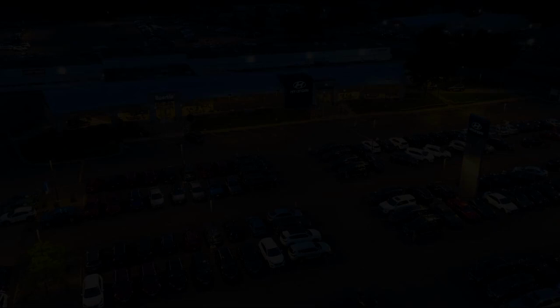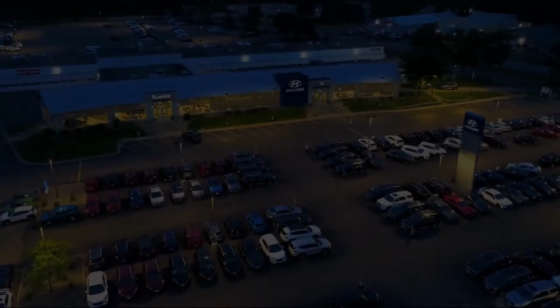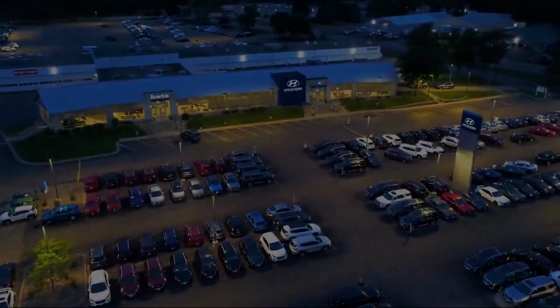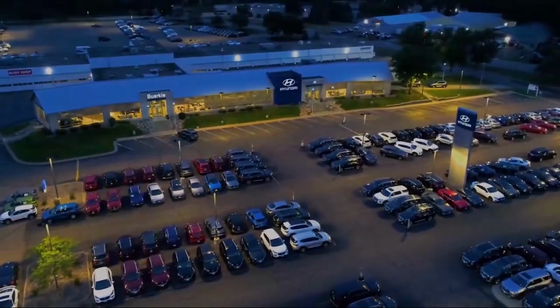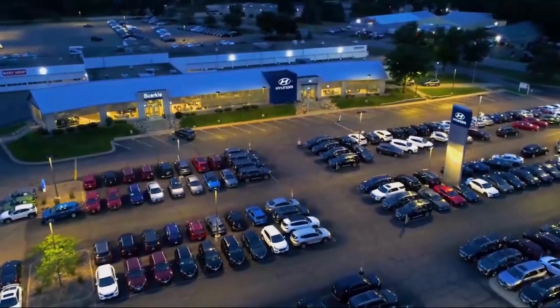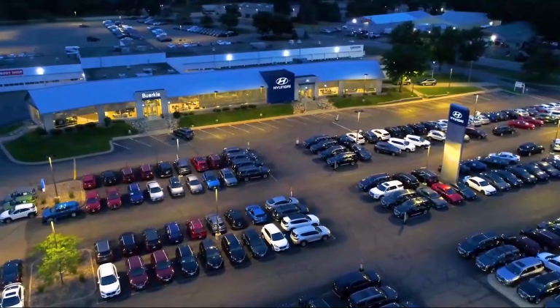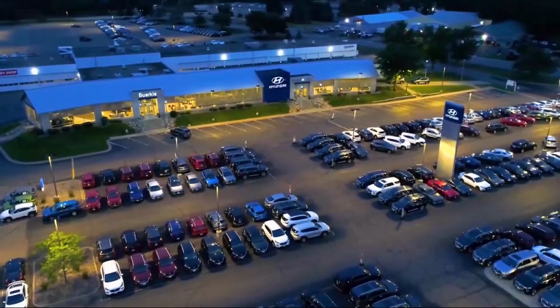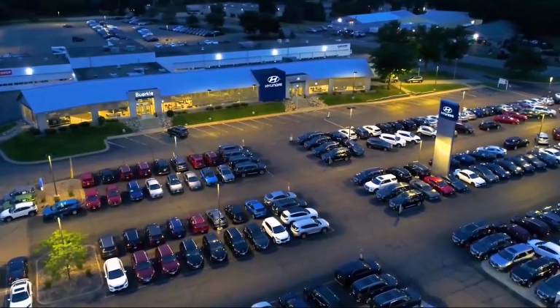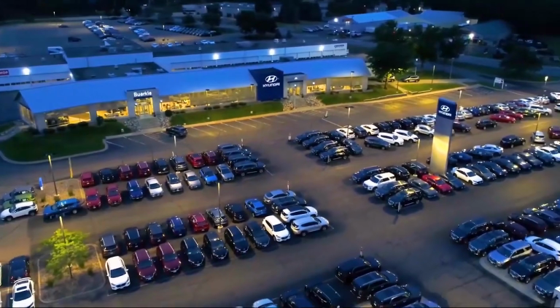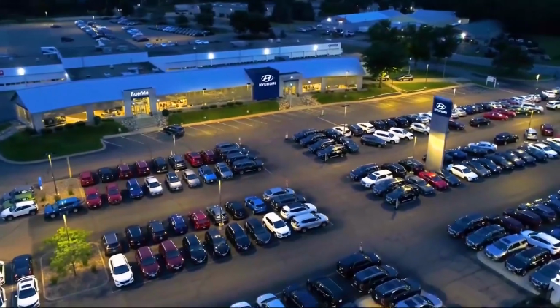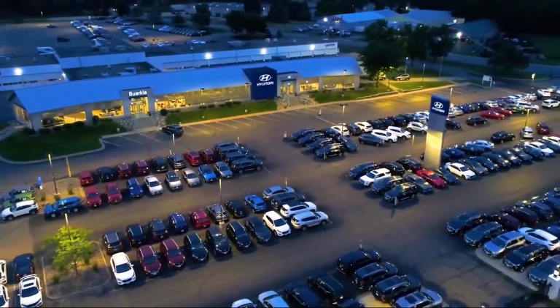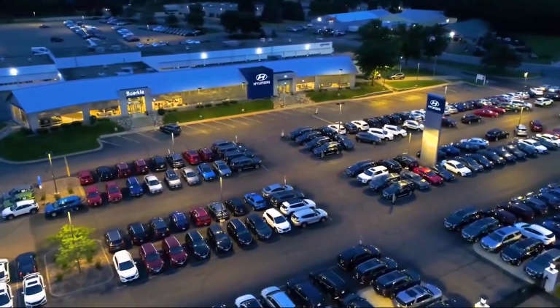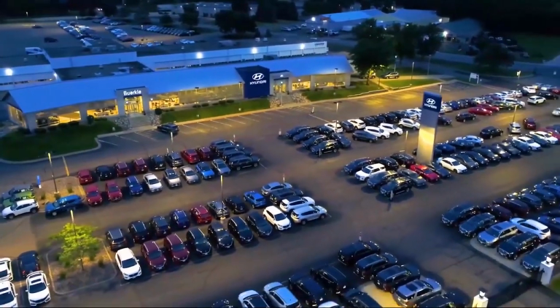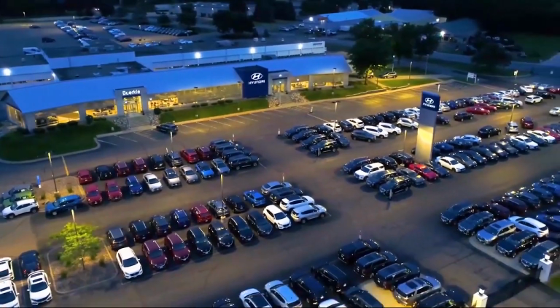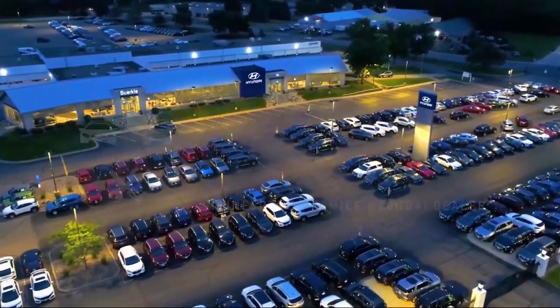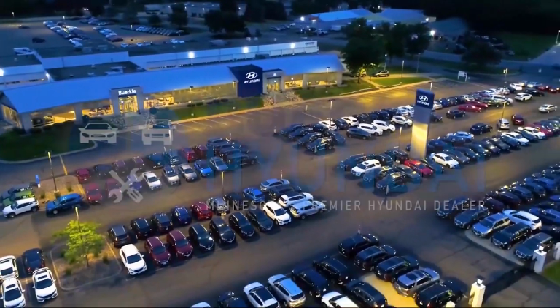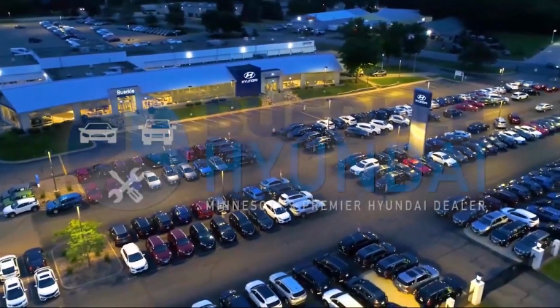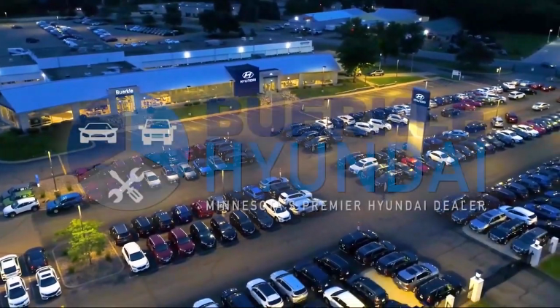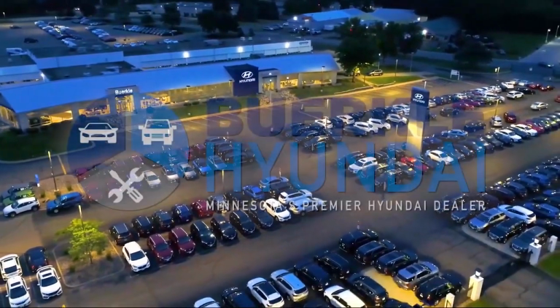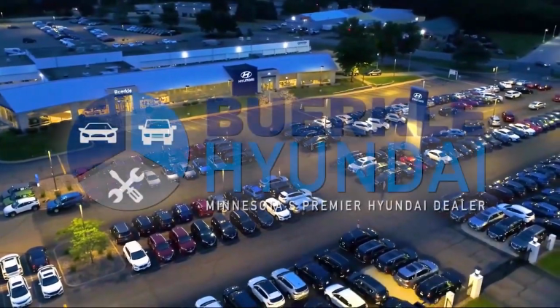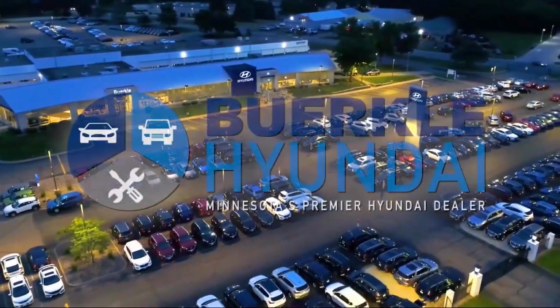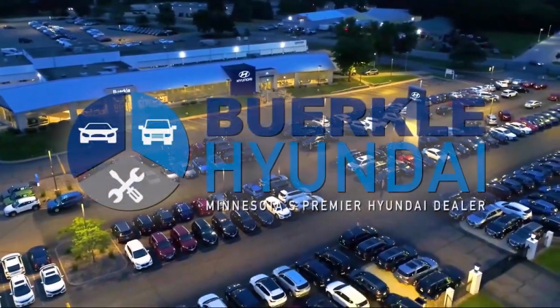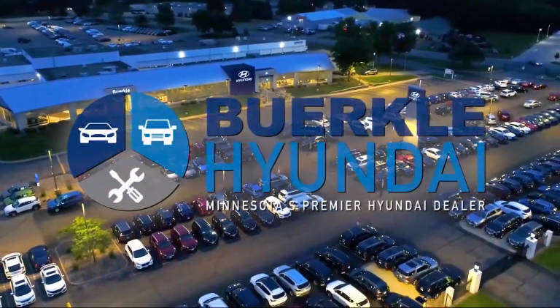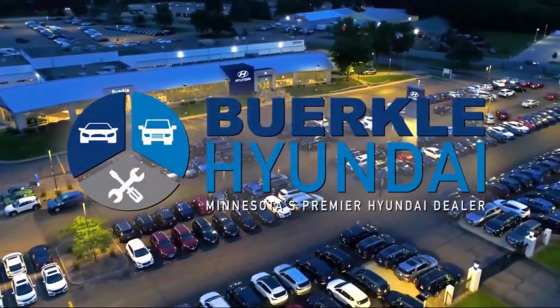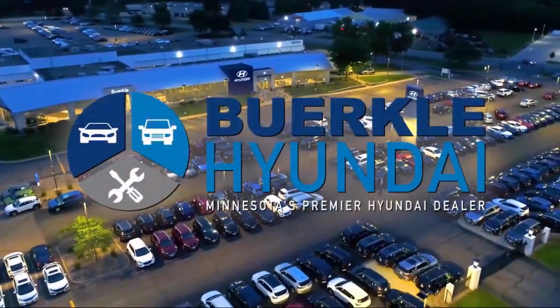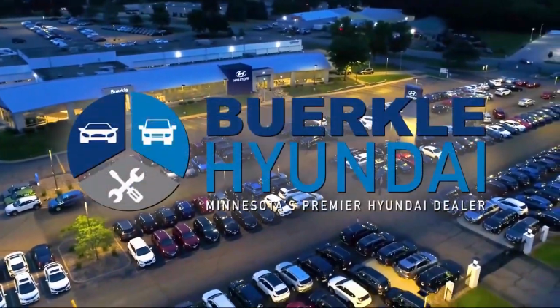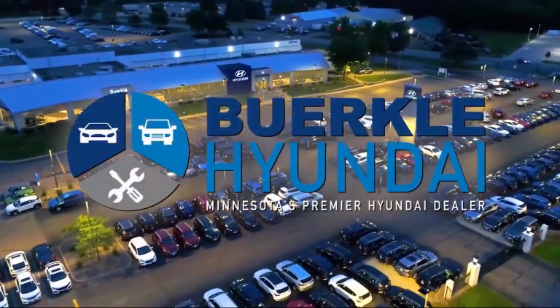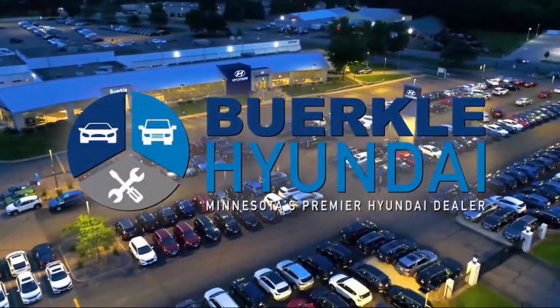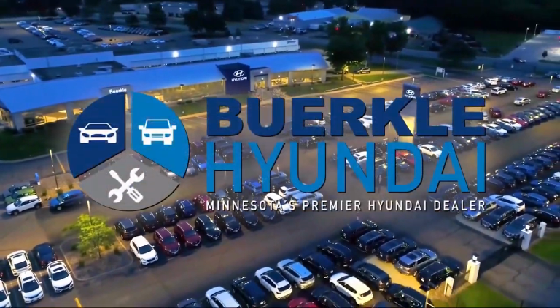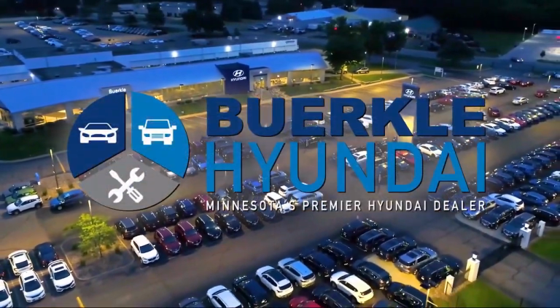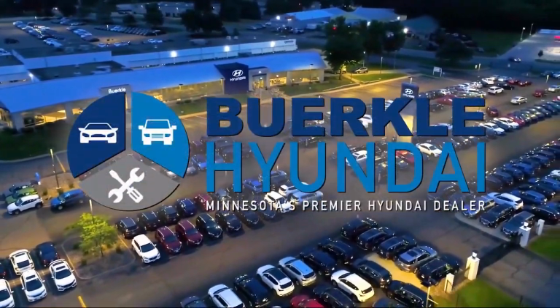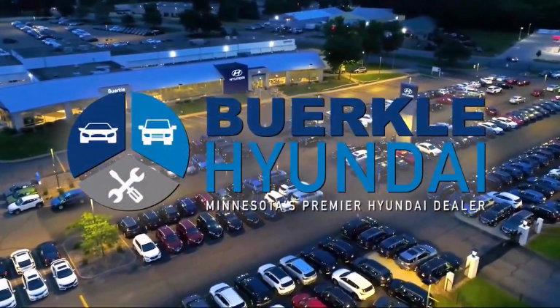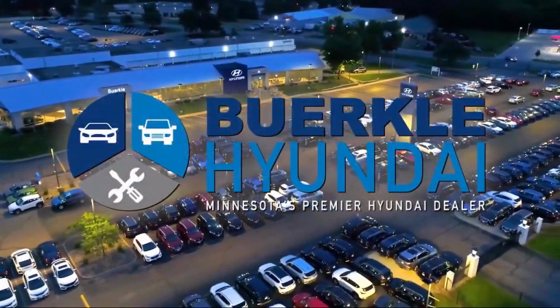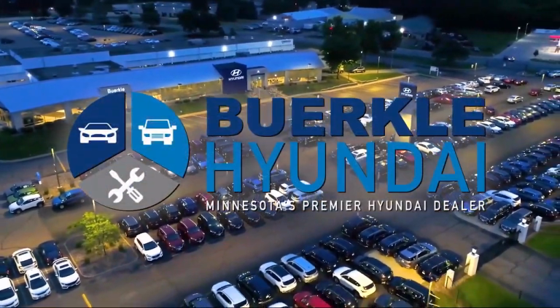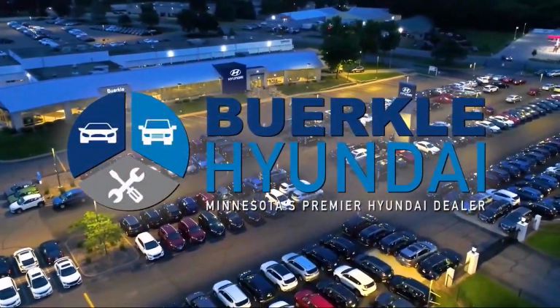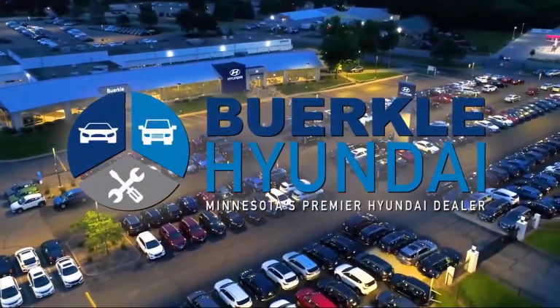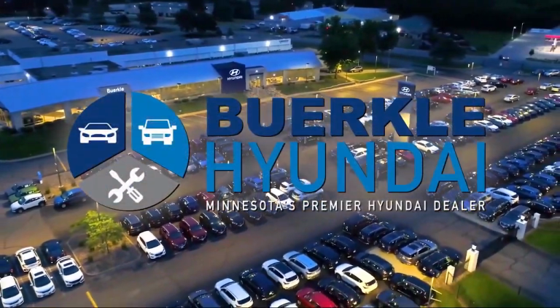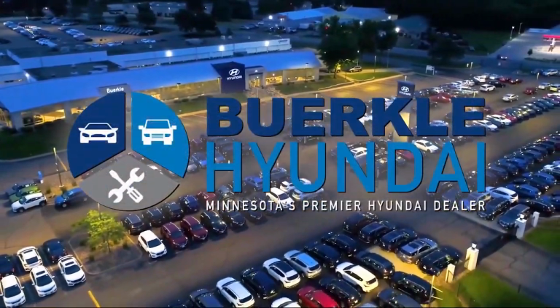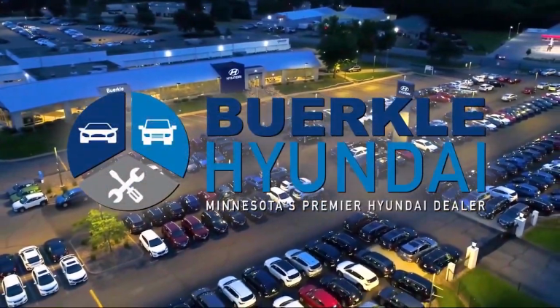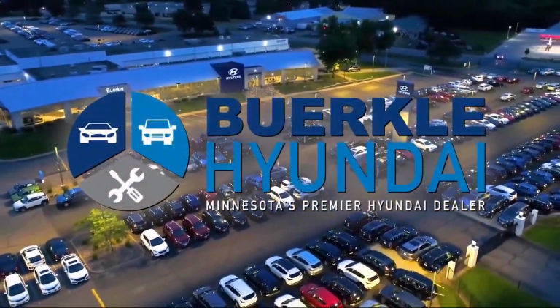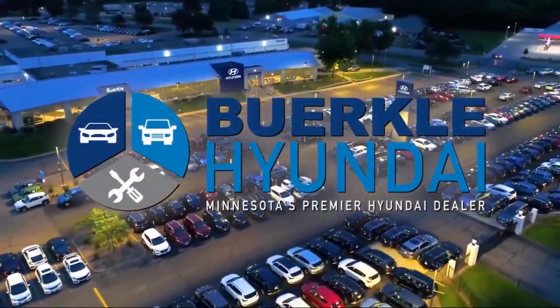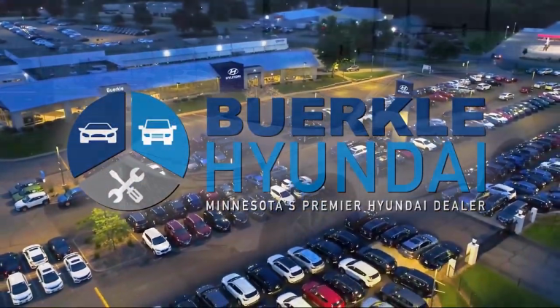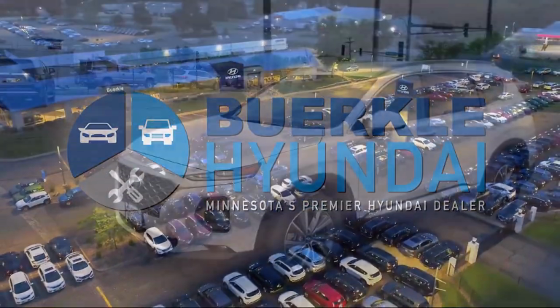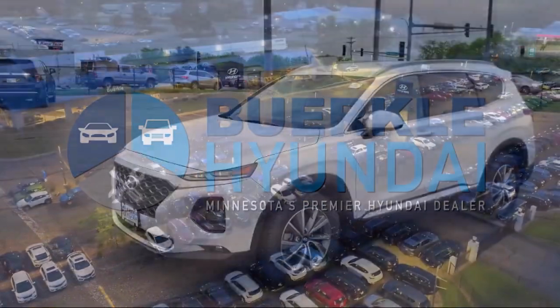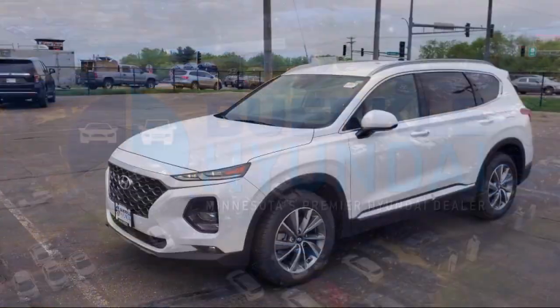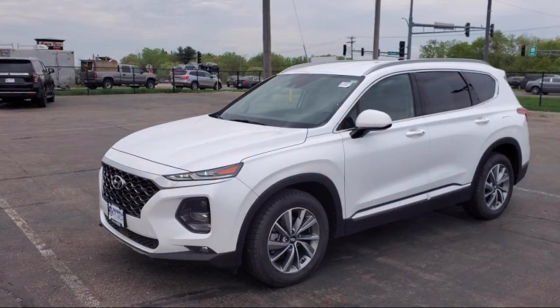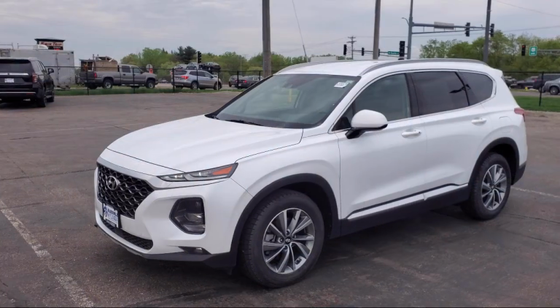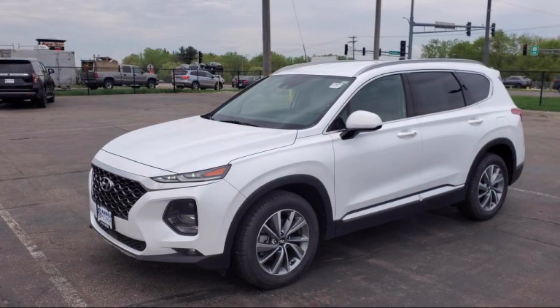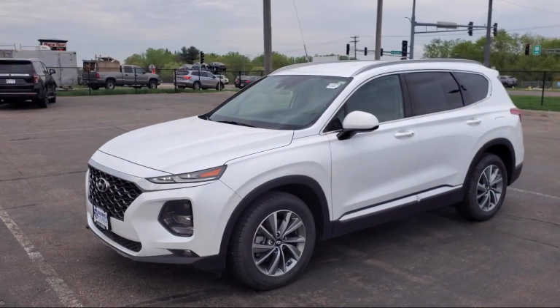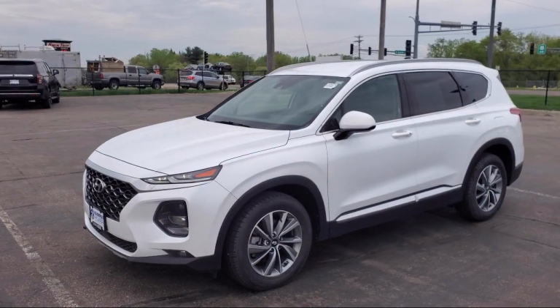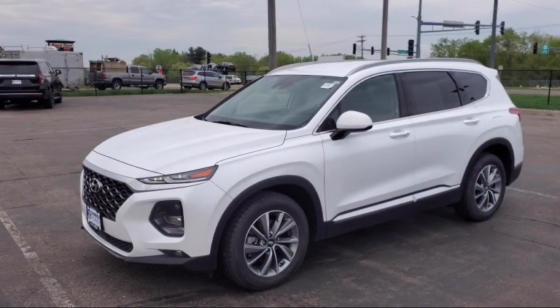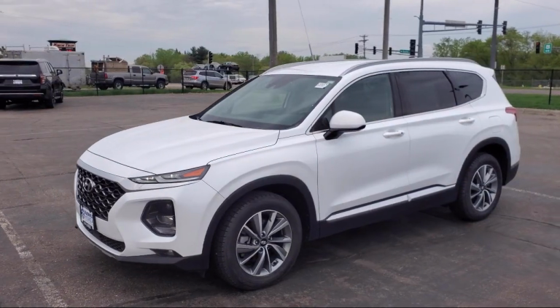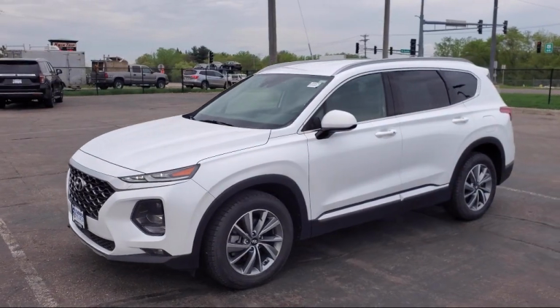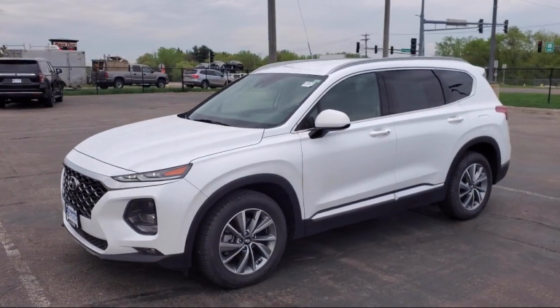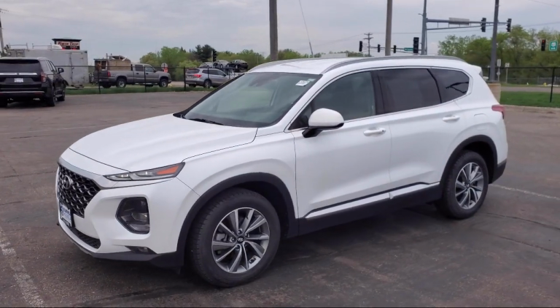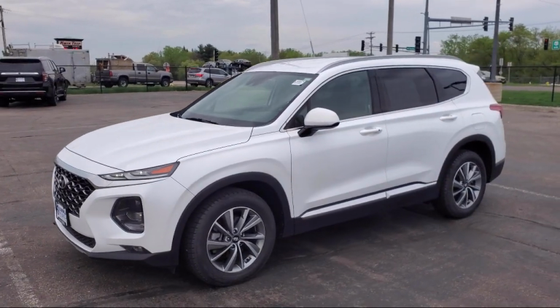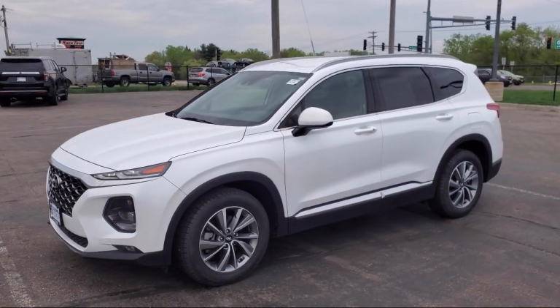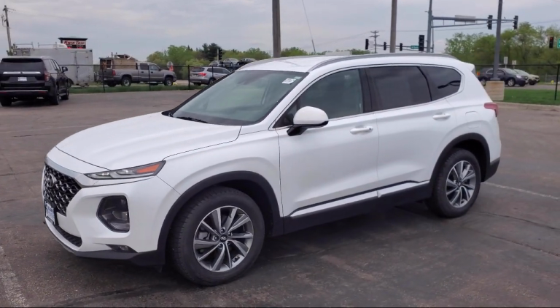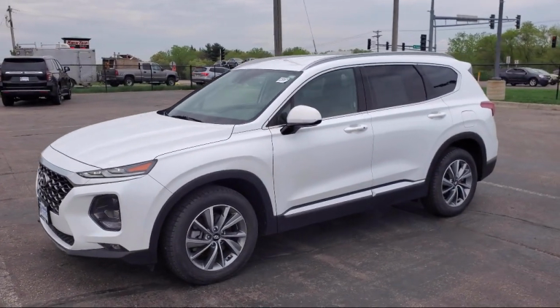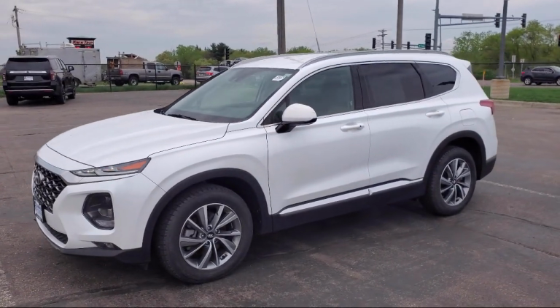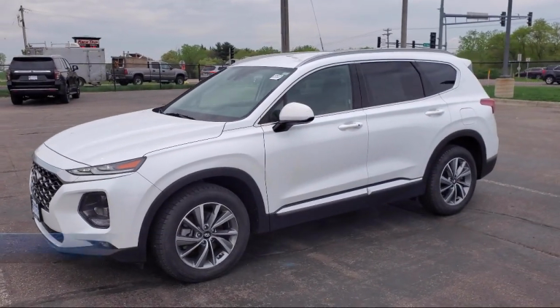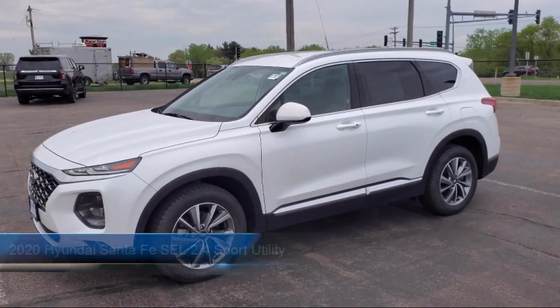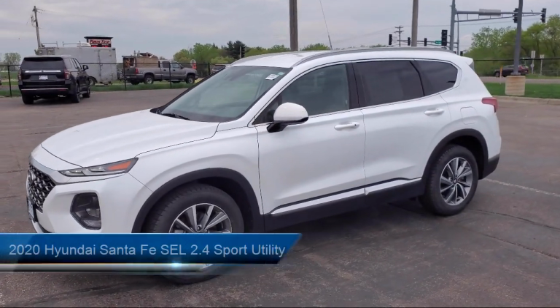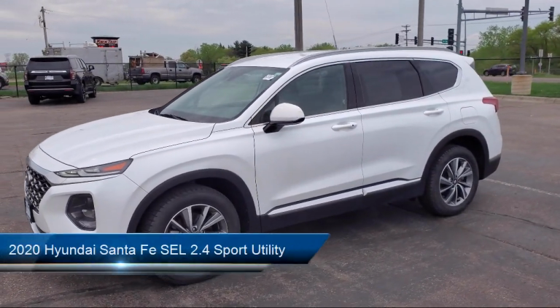Welcome to Berkley Hyundai, Minnesota's premier Hyundai dealer. And here's a look at another one of our great vehicles from our inventory.